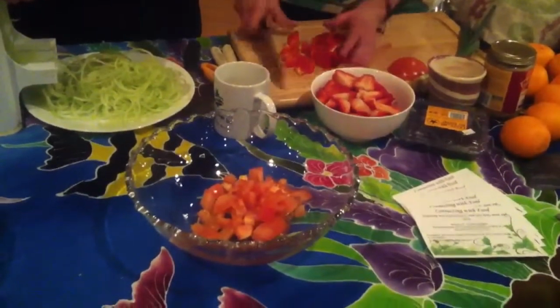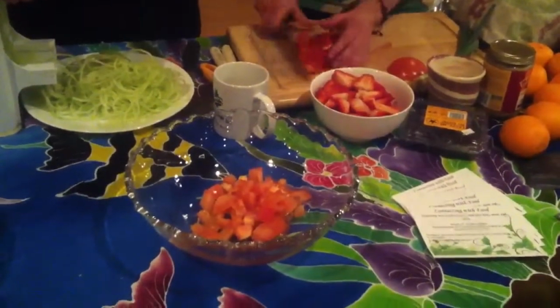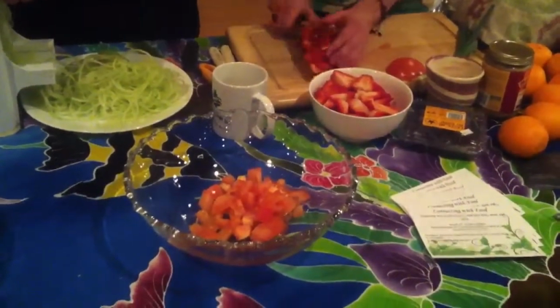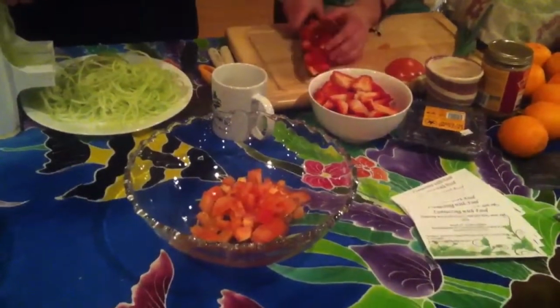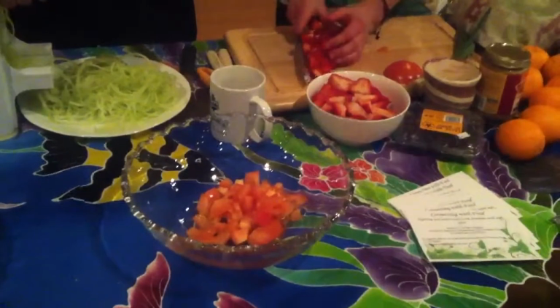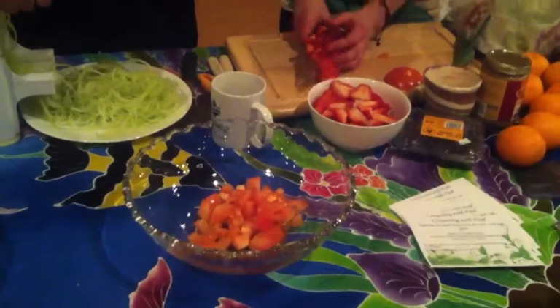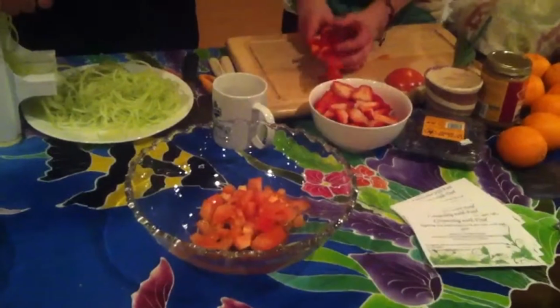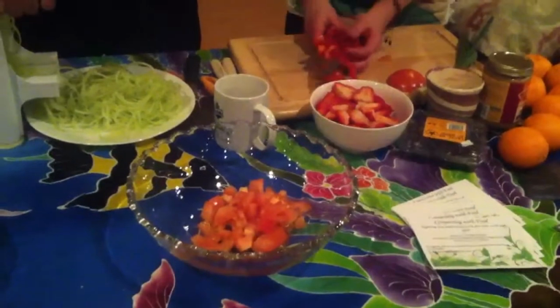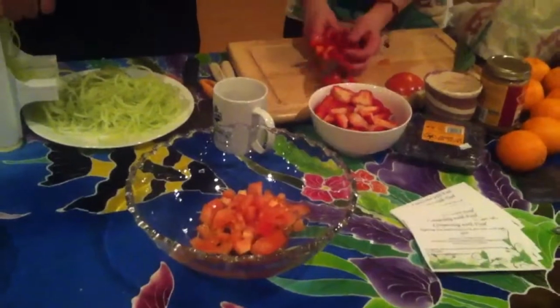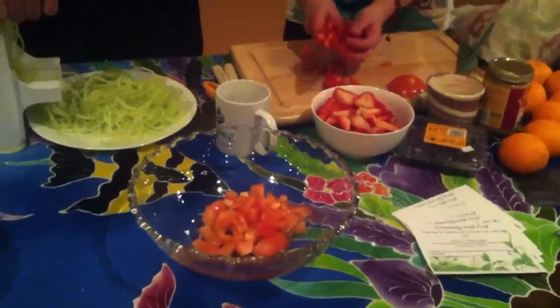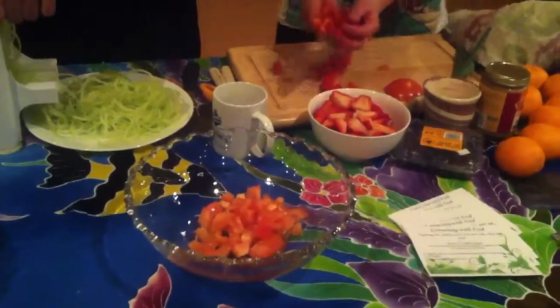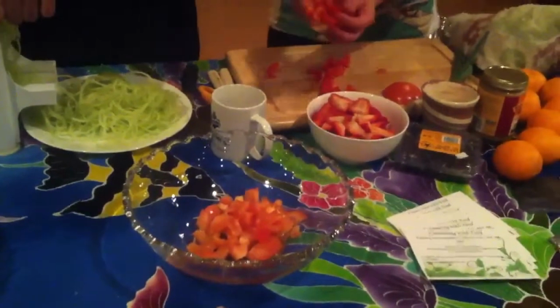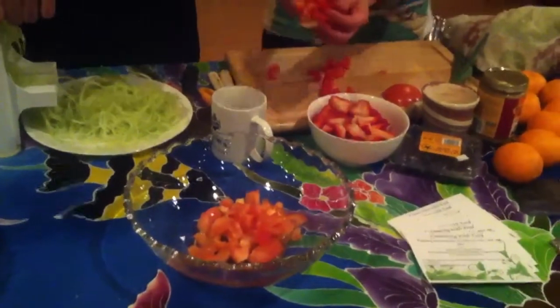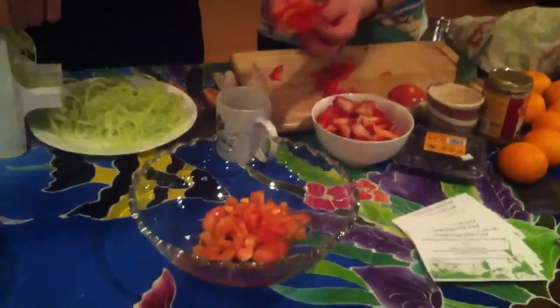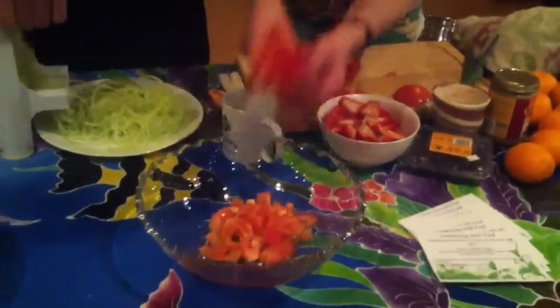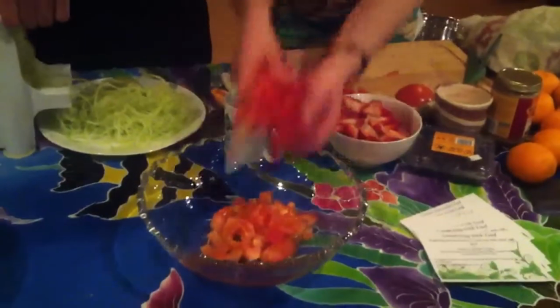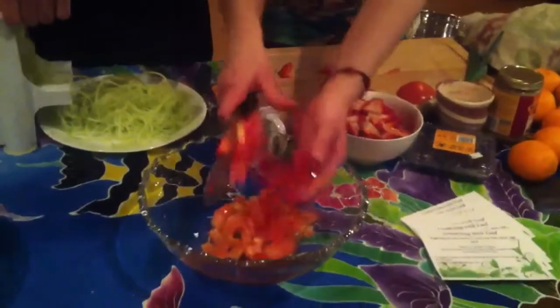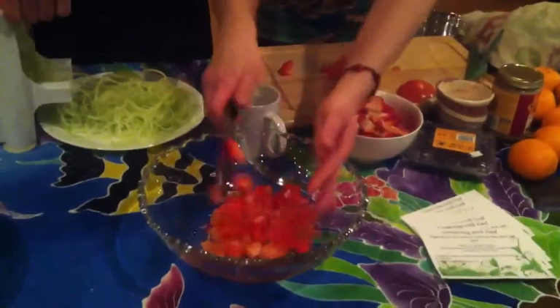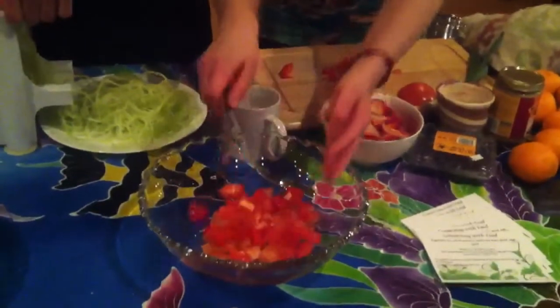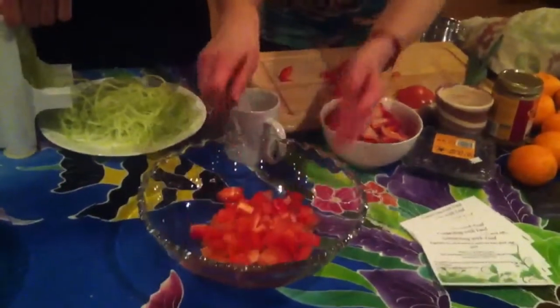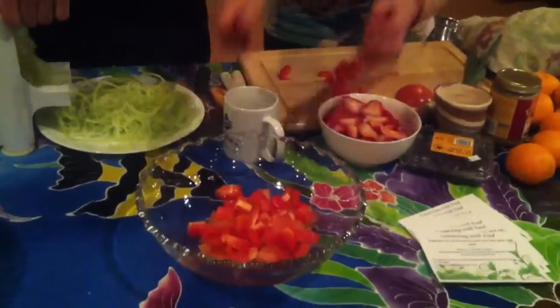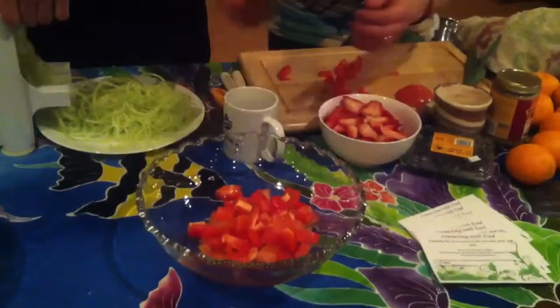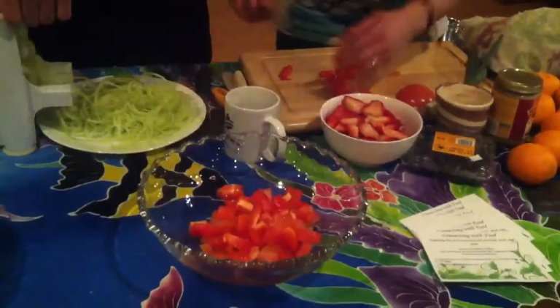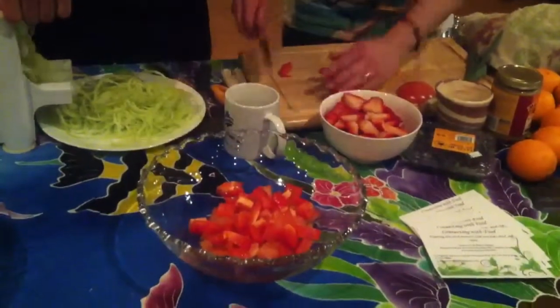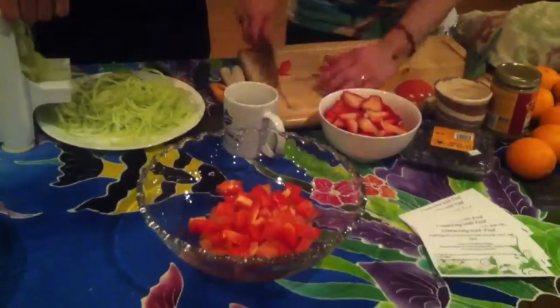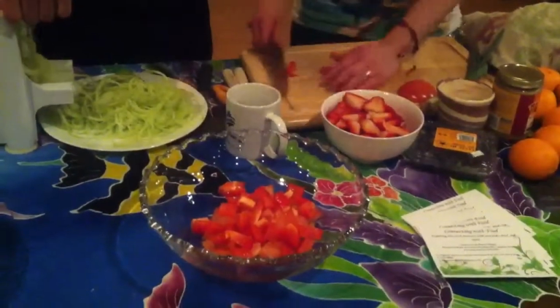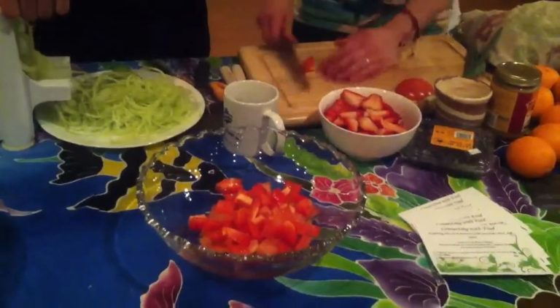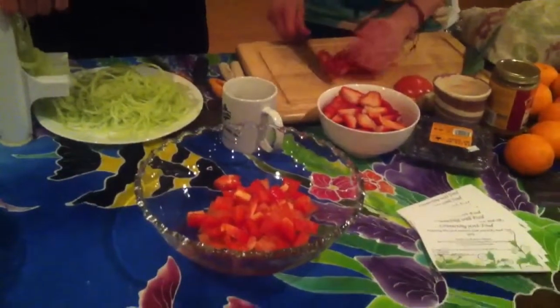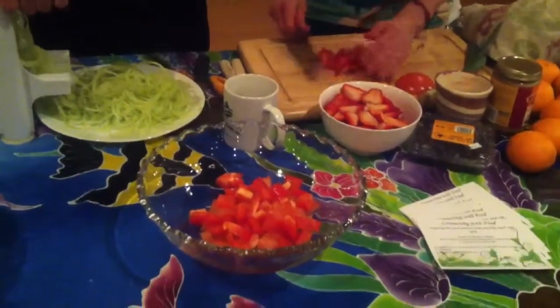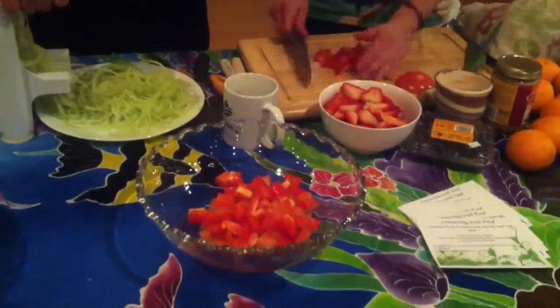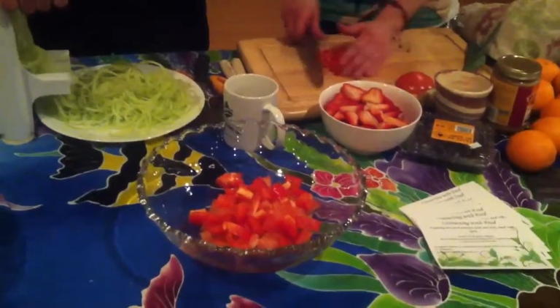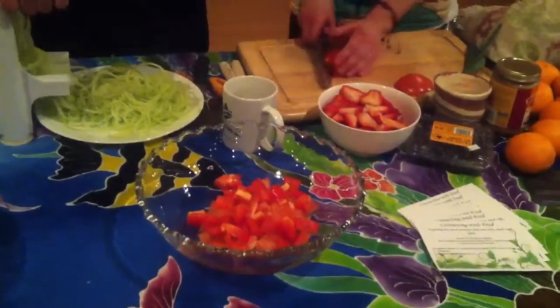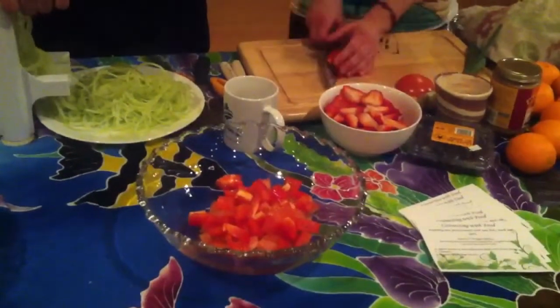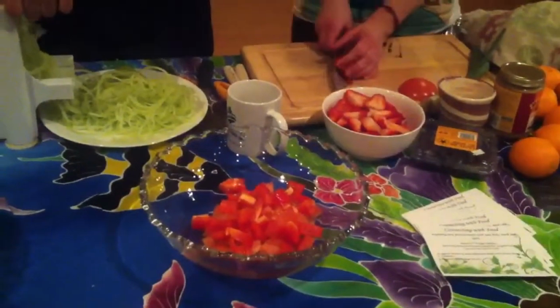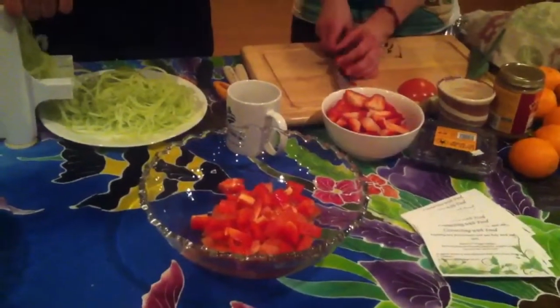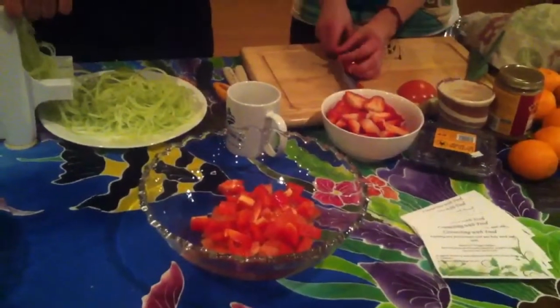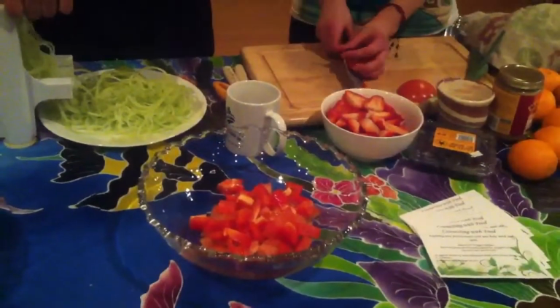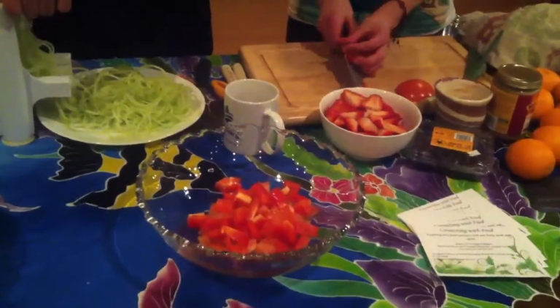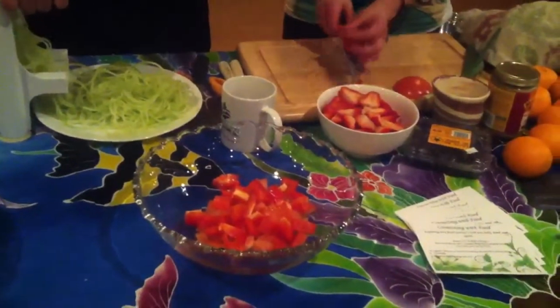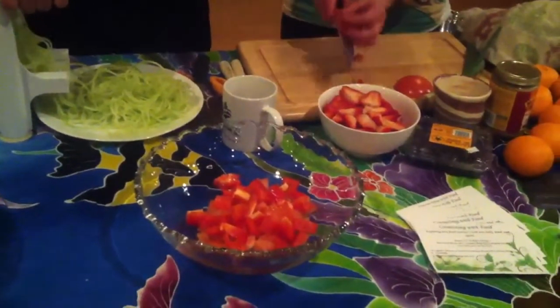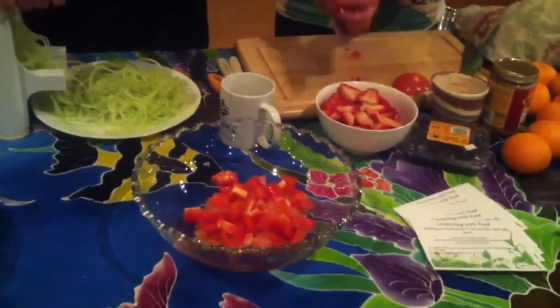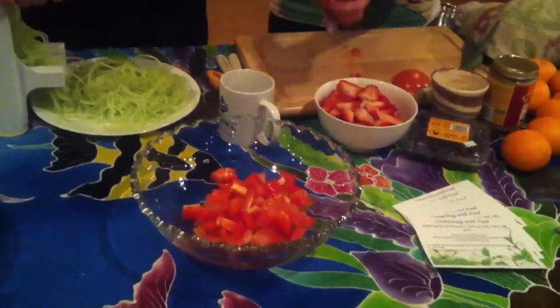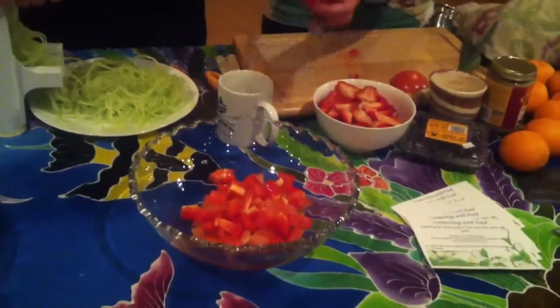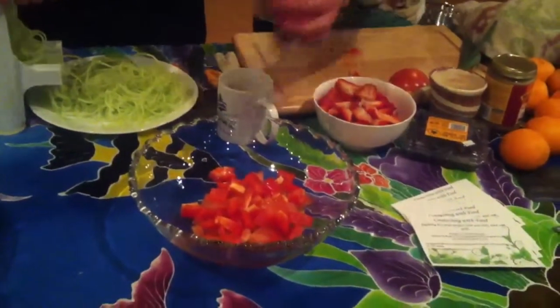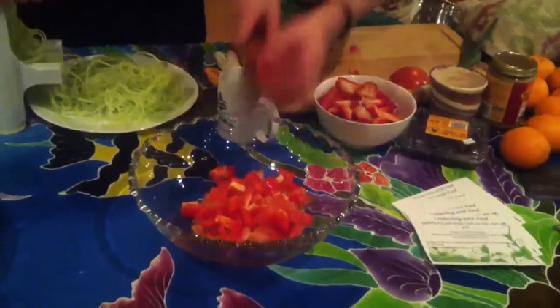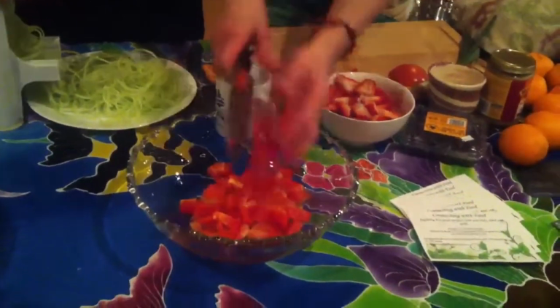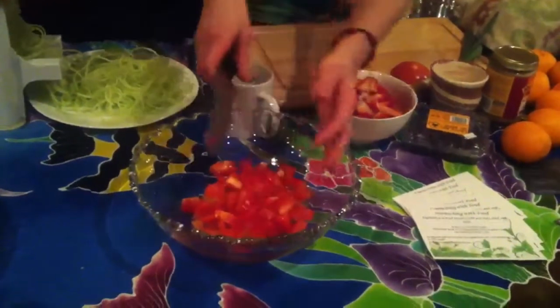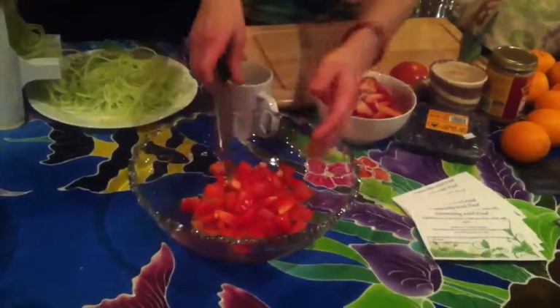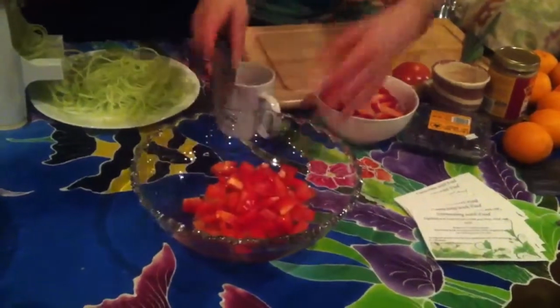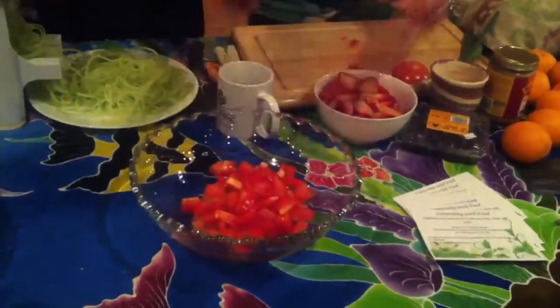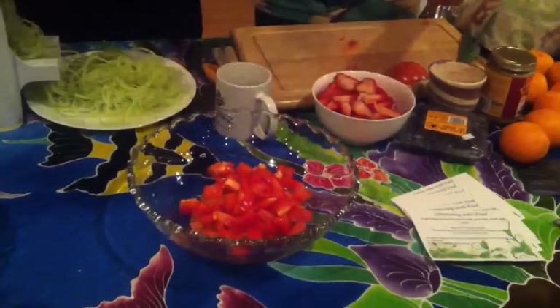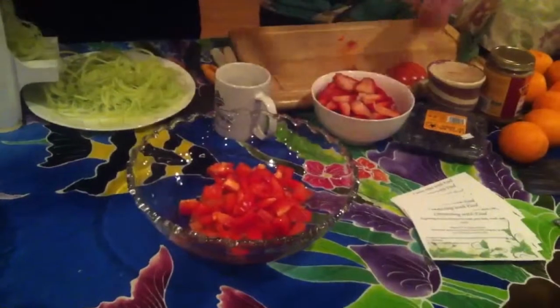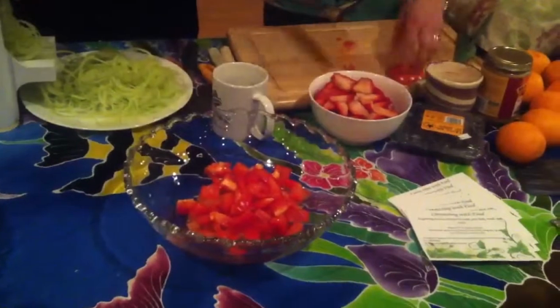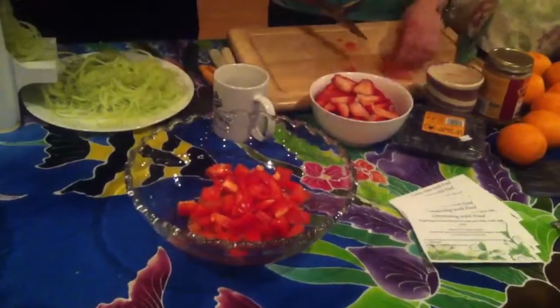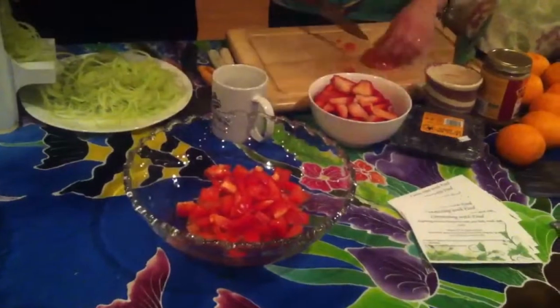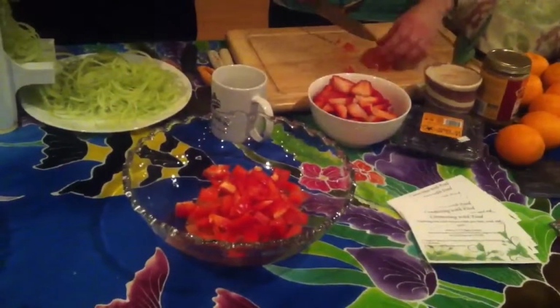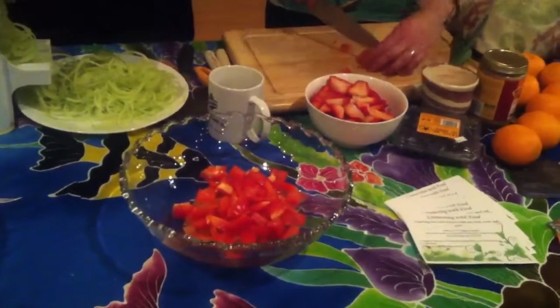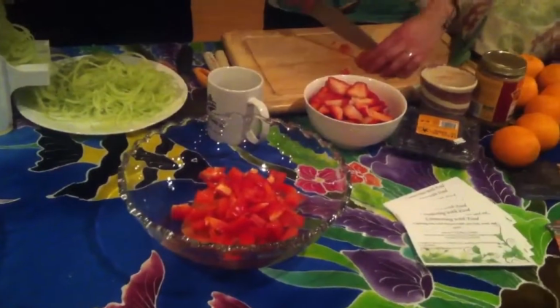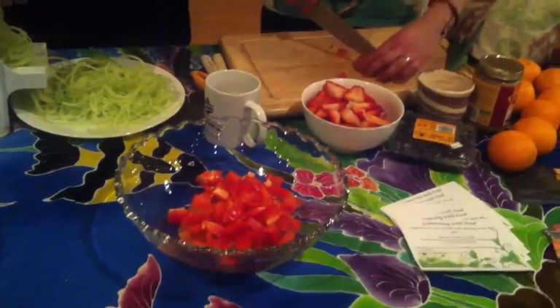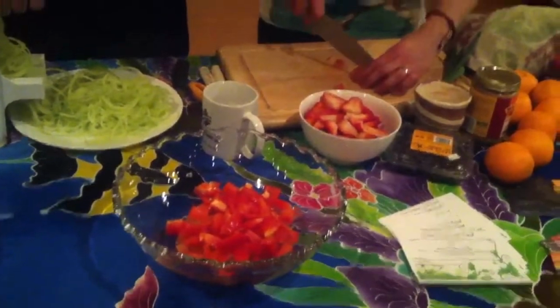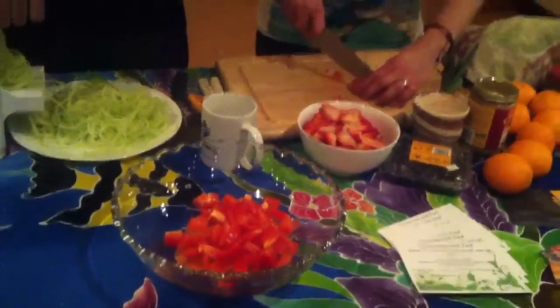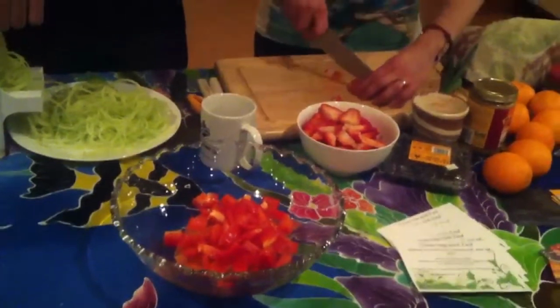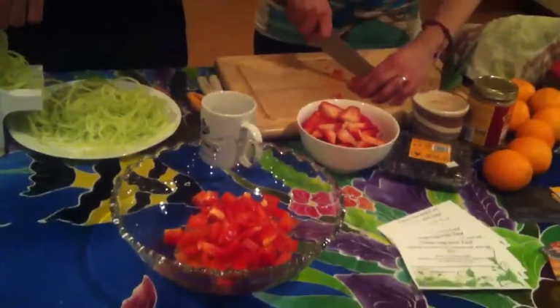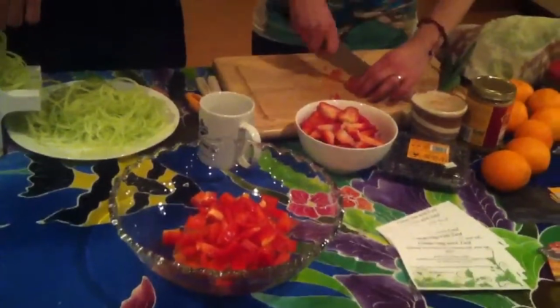Also, if you keep the seeds from your bell peppers, you can grow them in your garden.